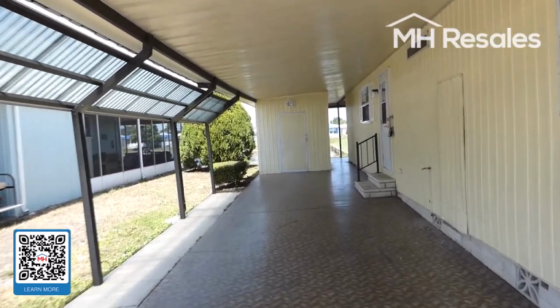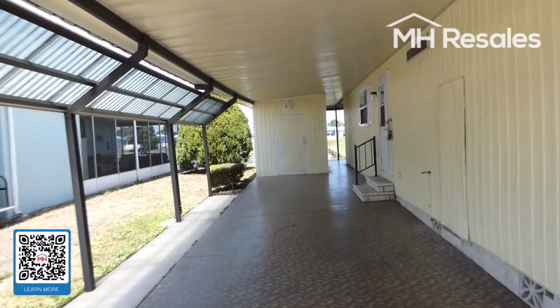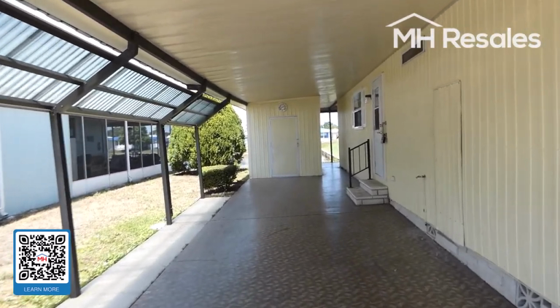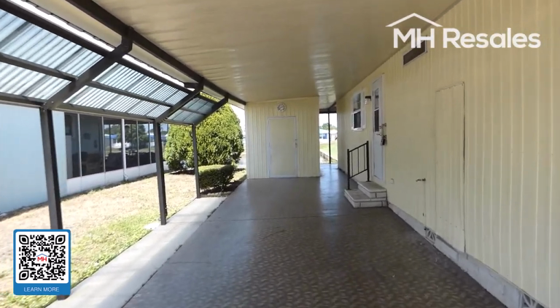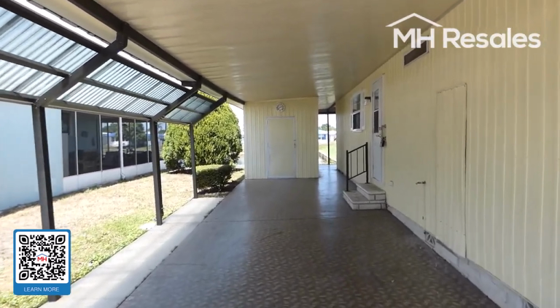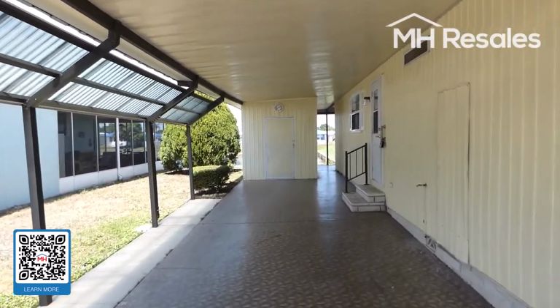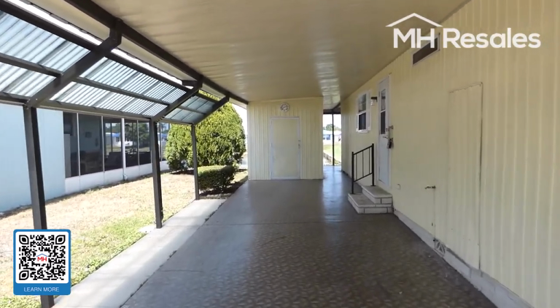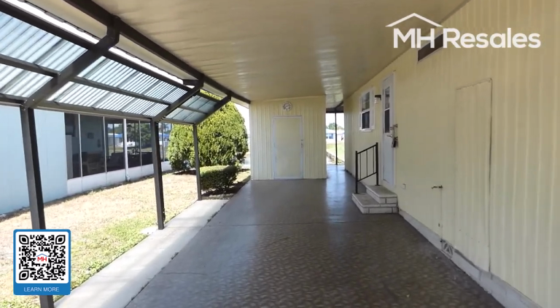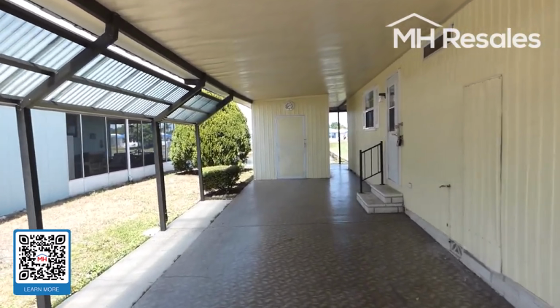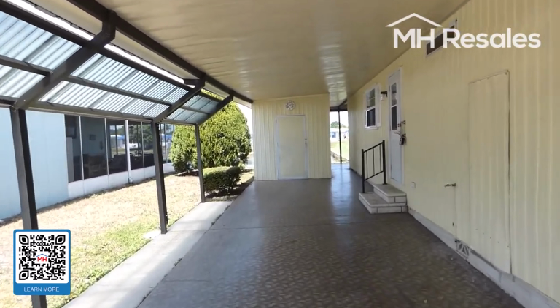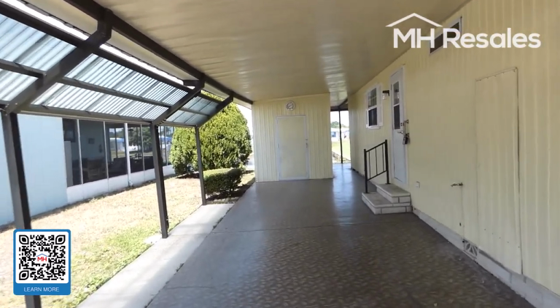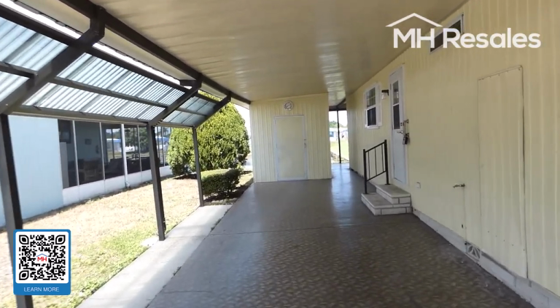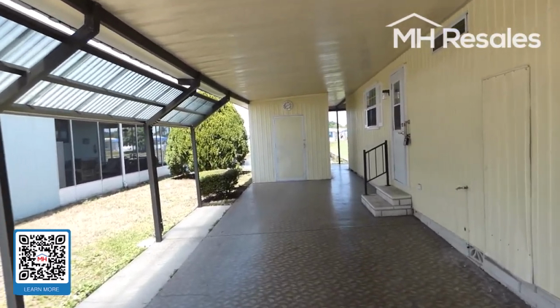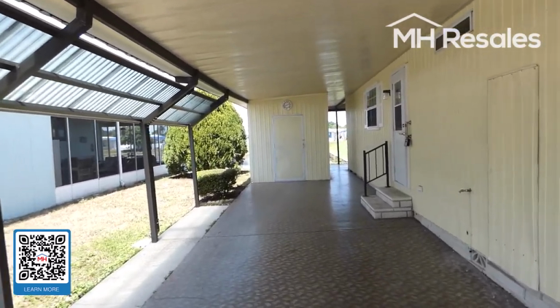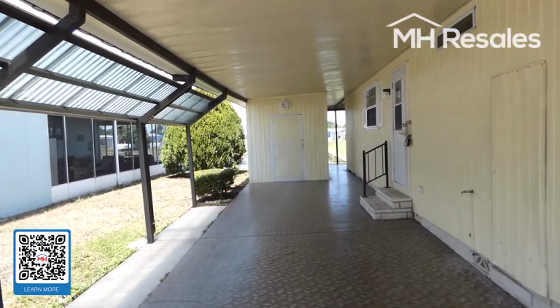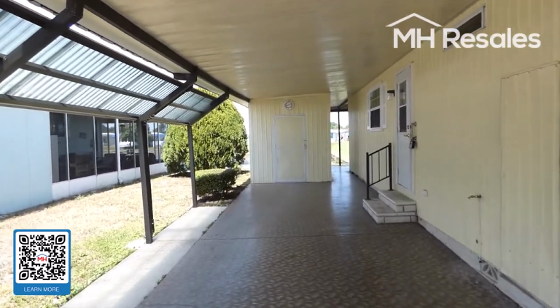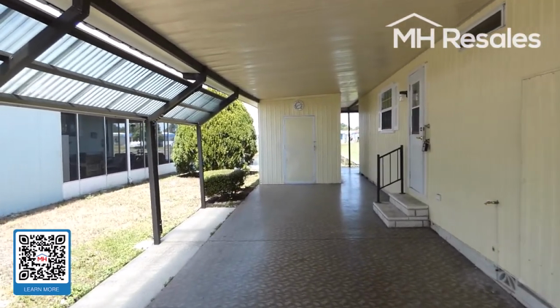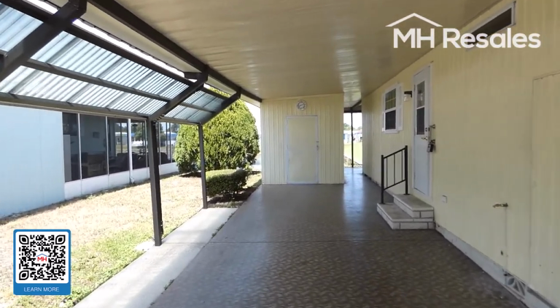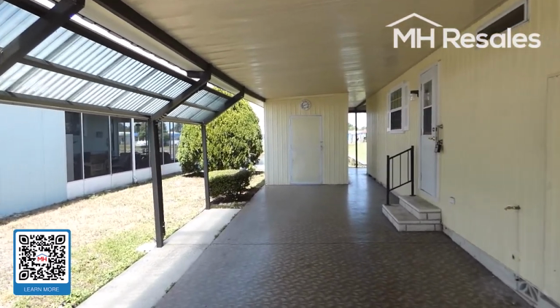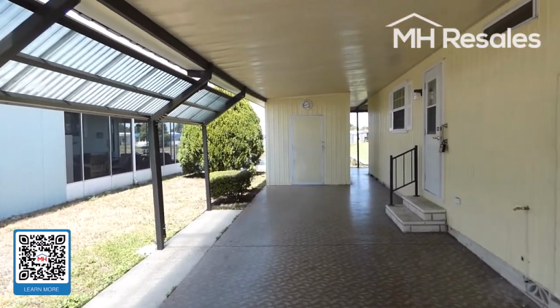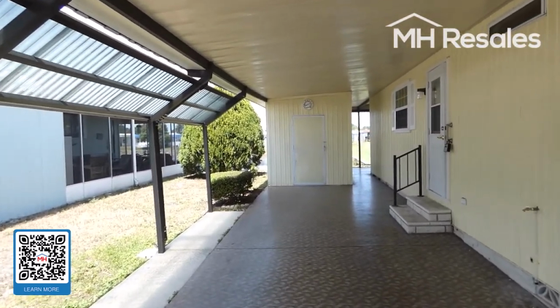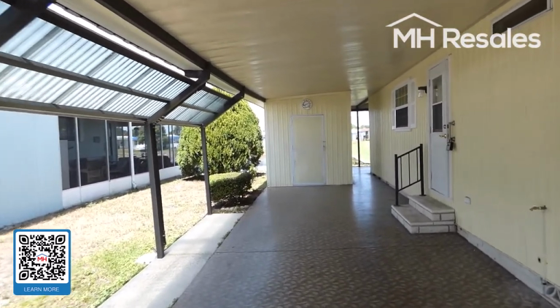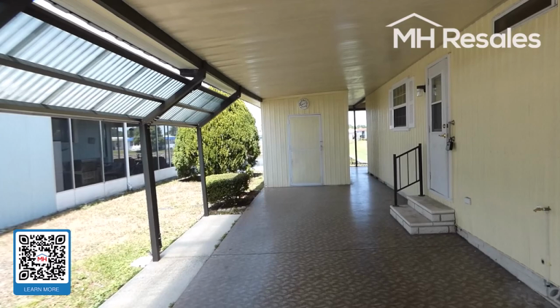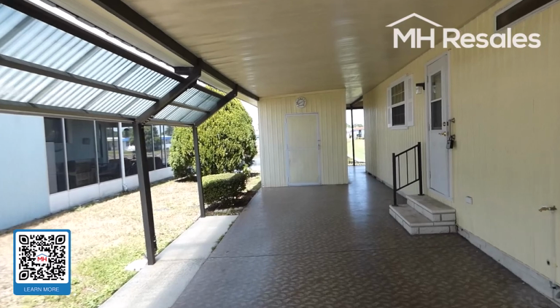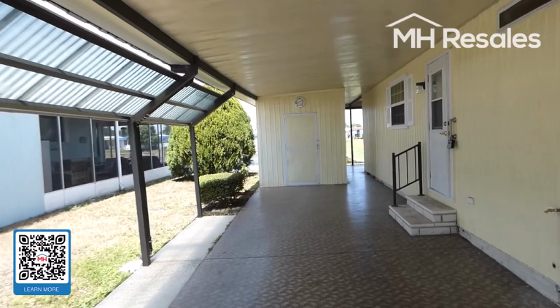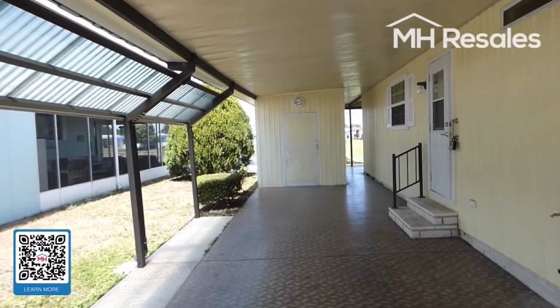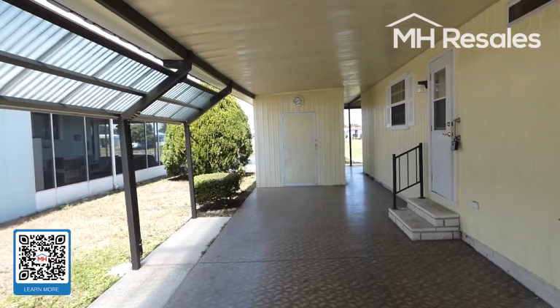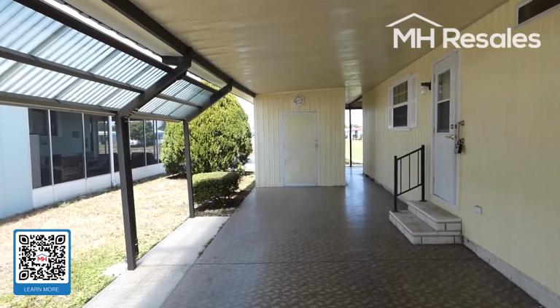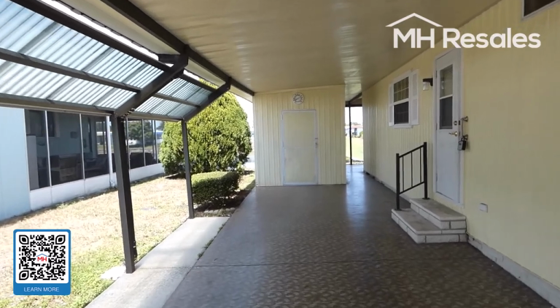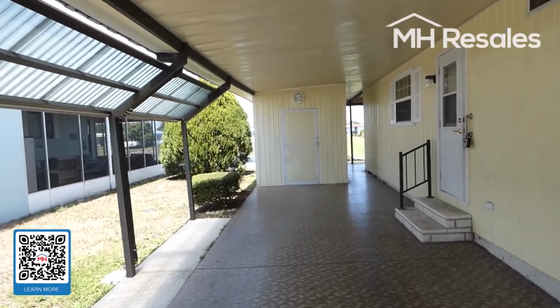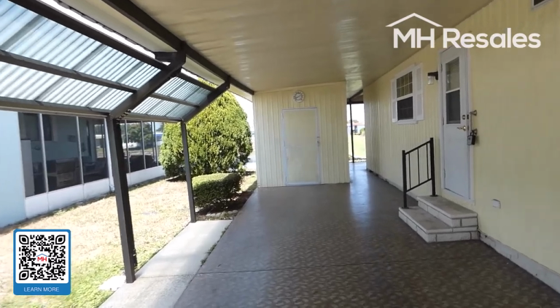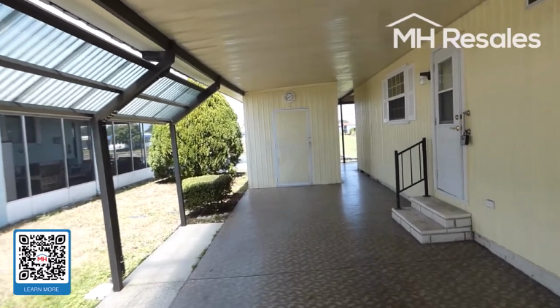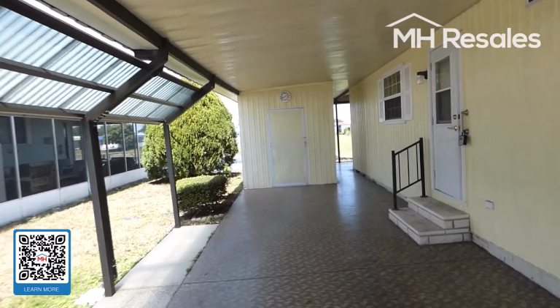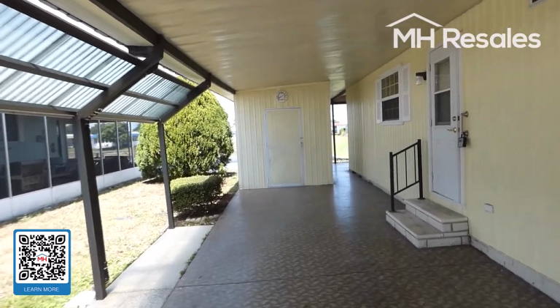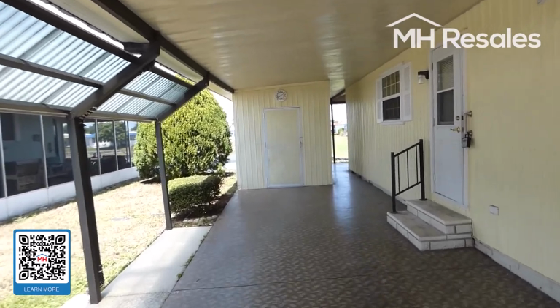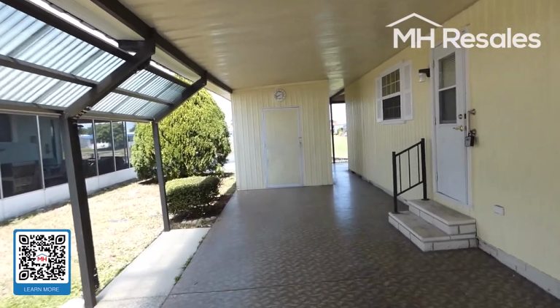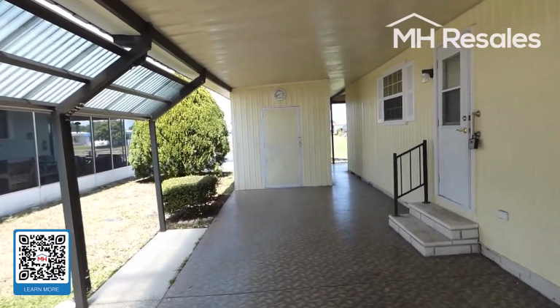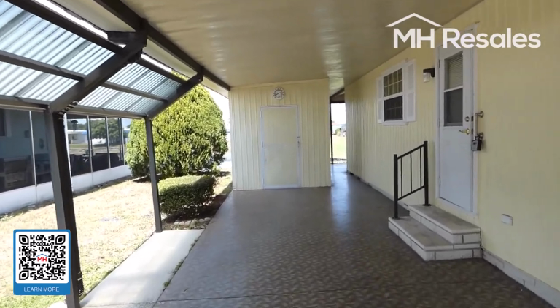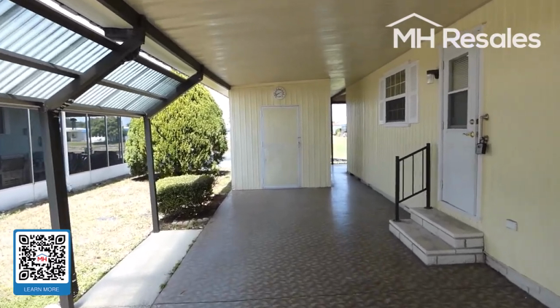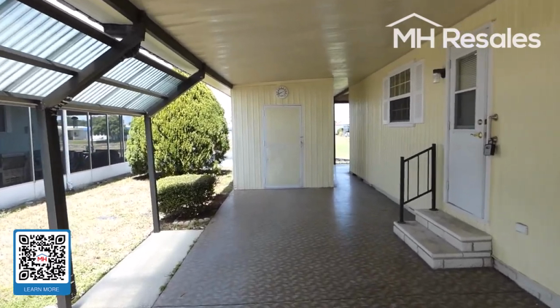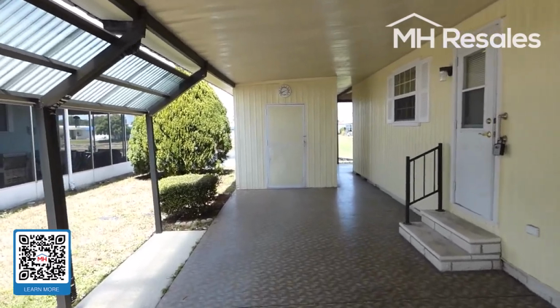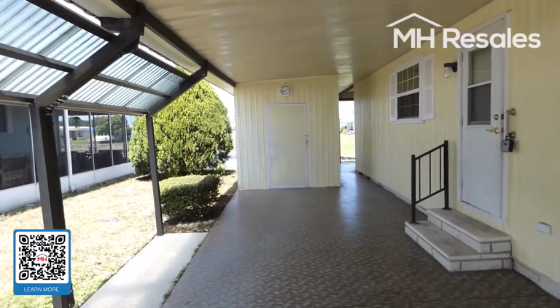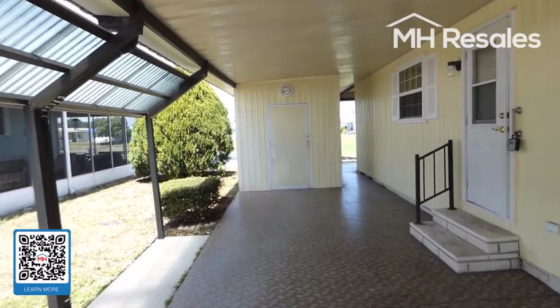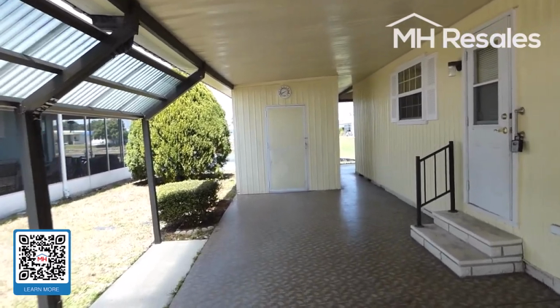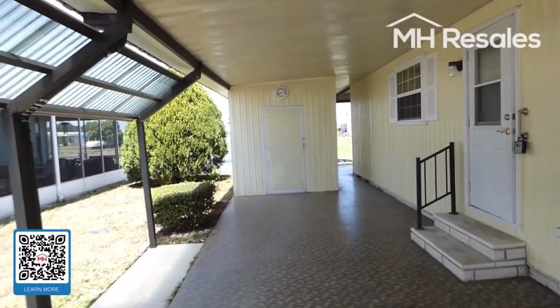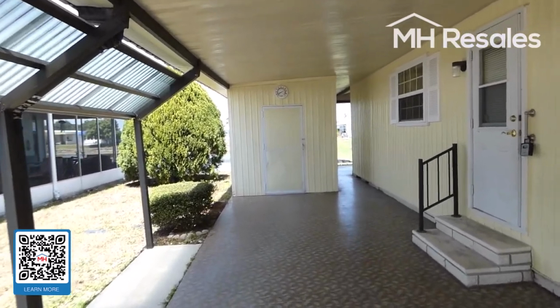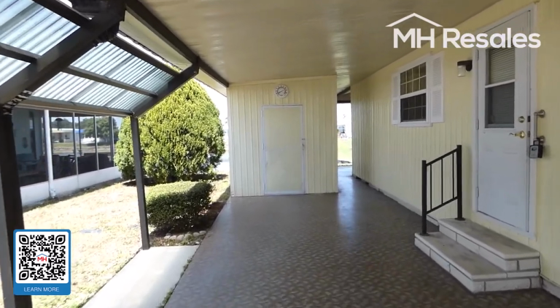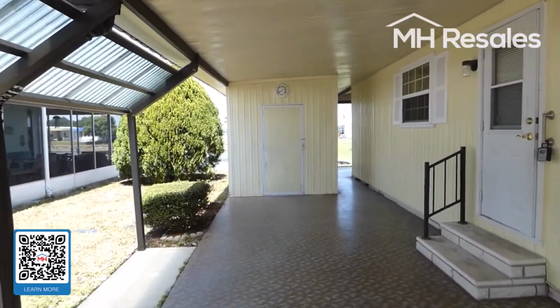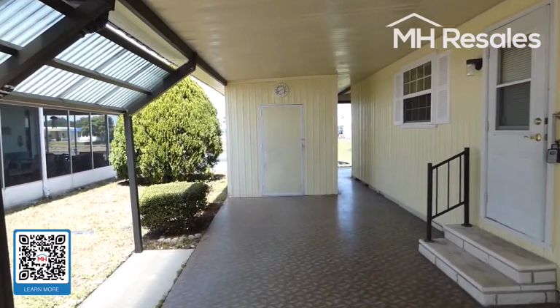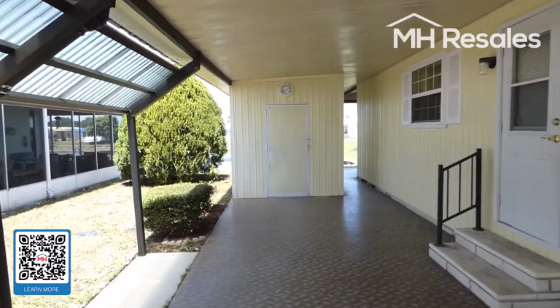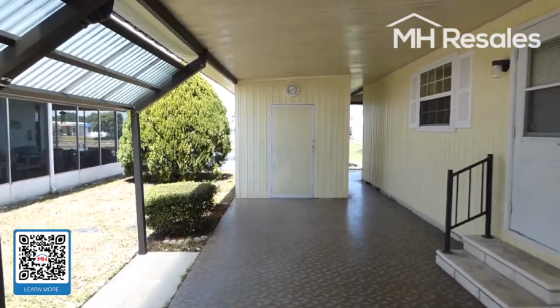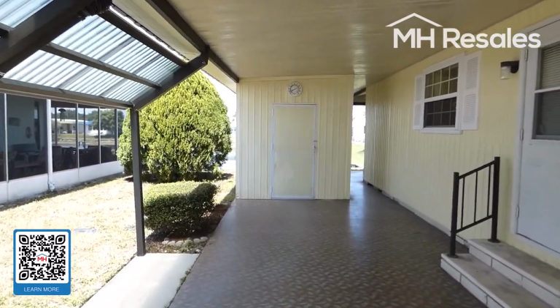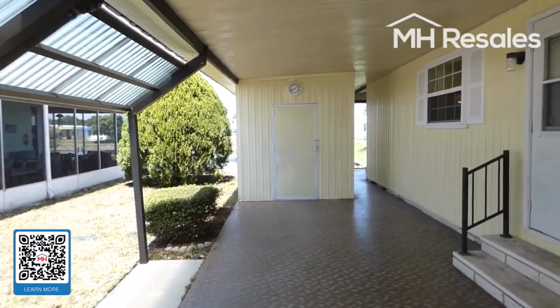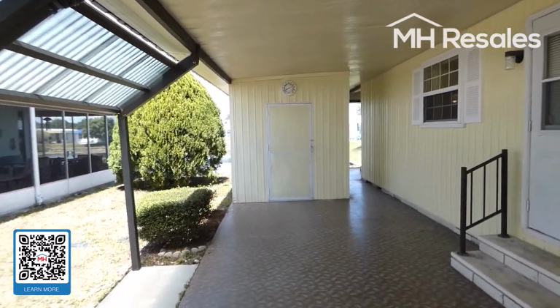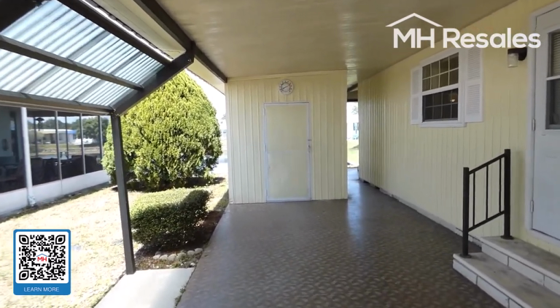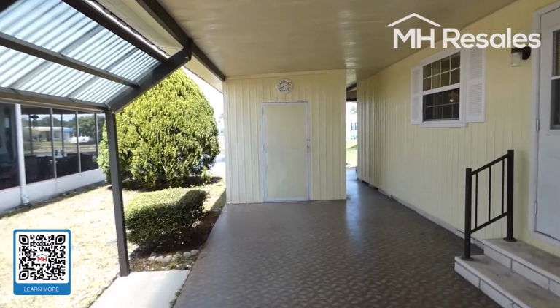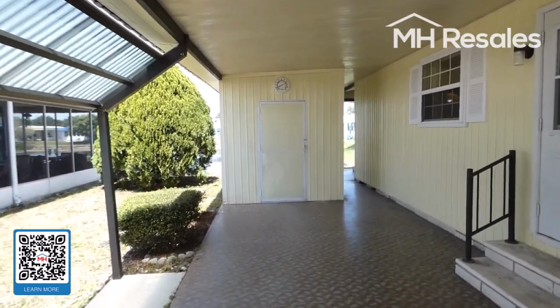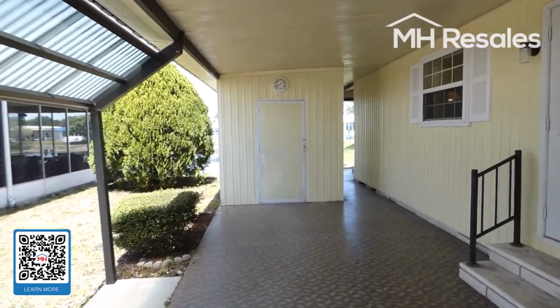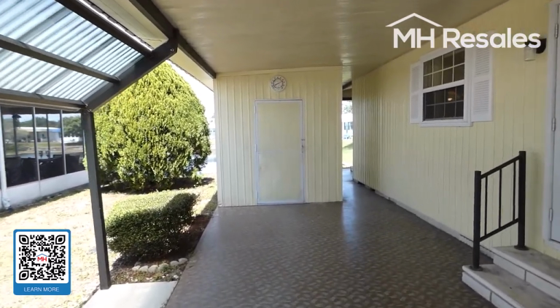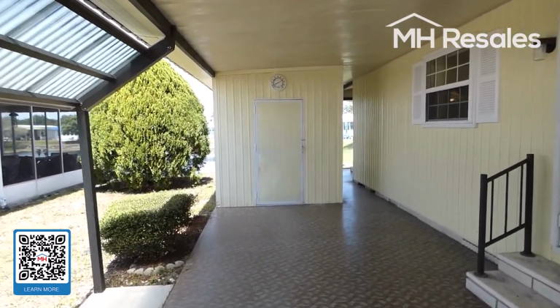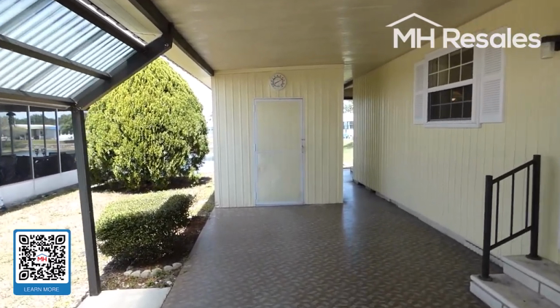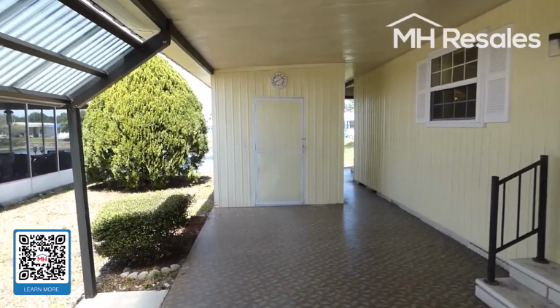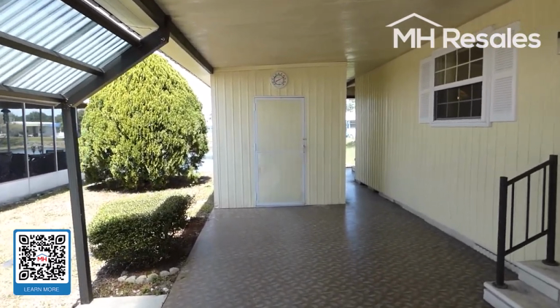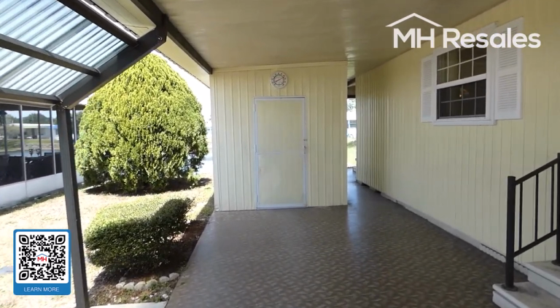We walk down the long expanded-width driveway. Plenty of room for multiple cars and a golf cart.